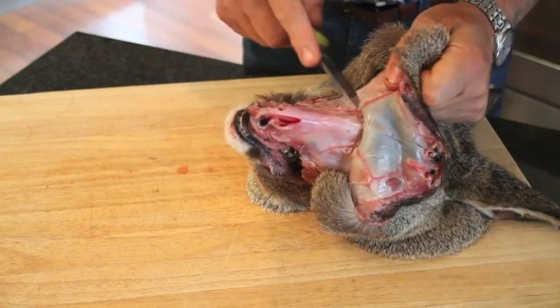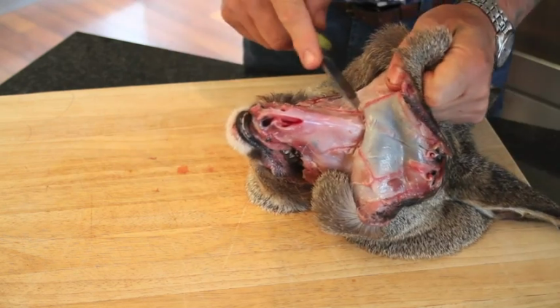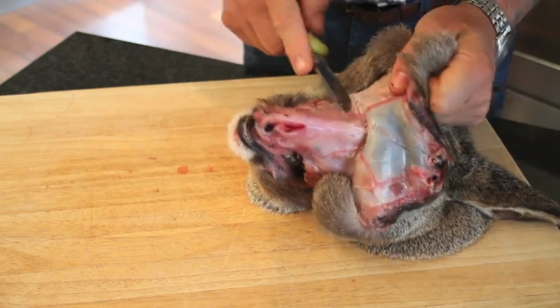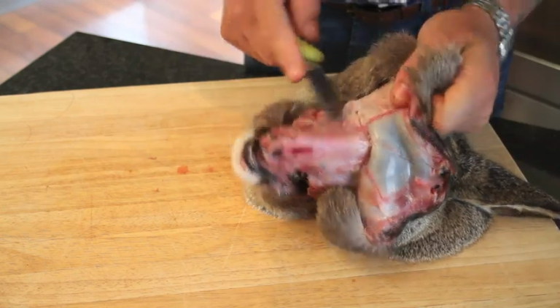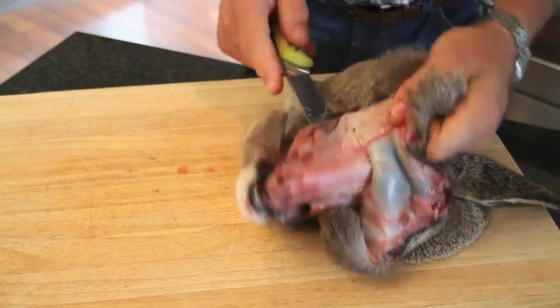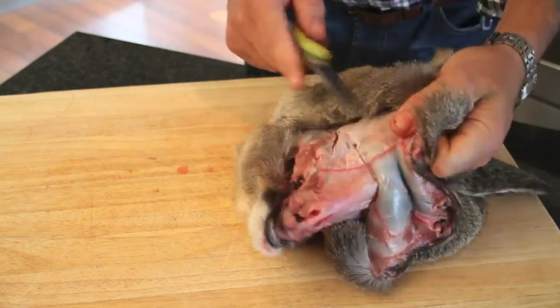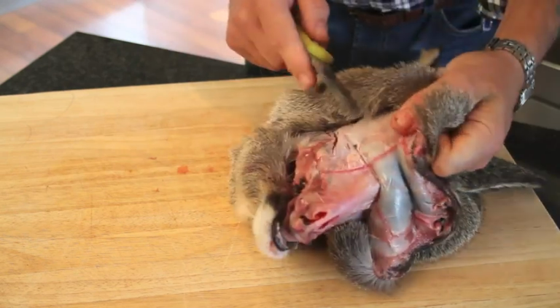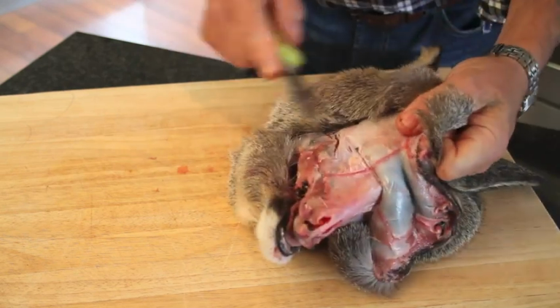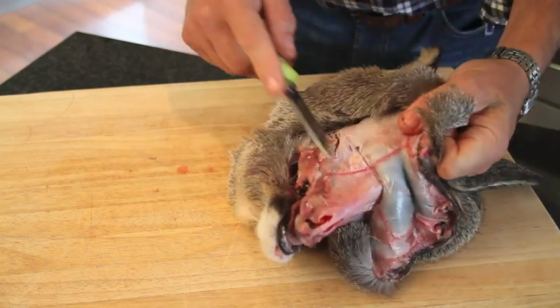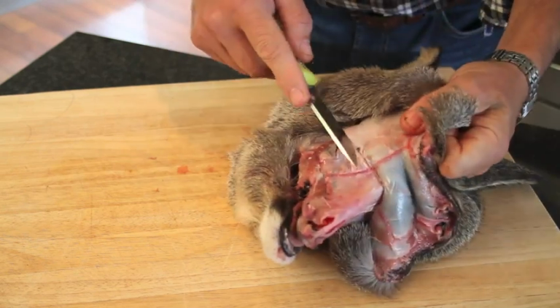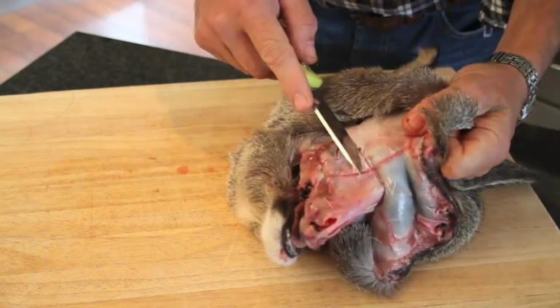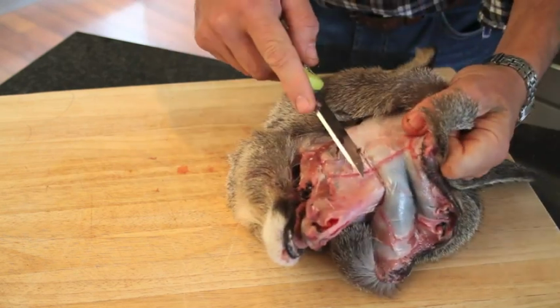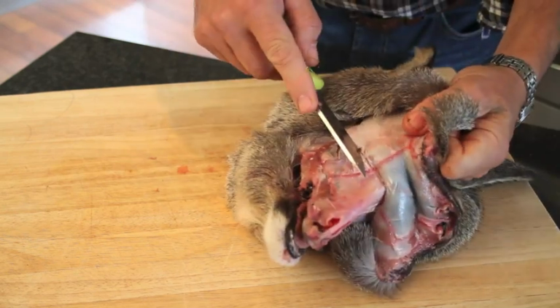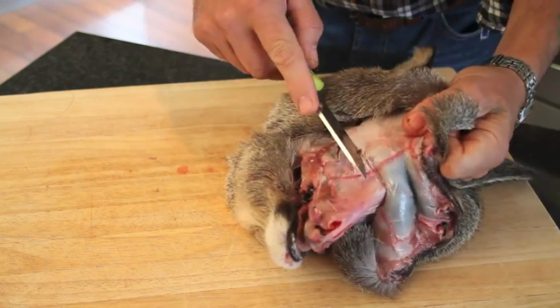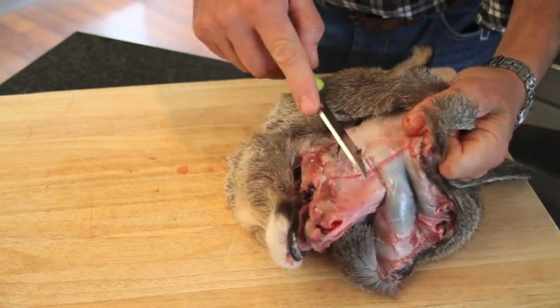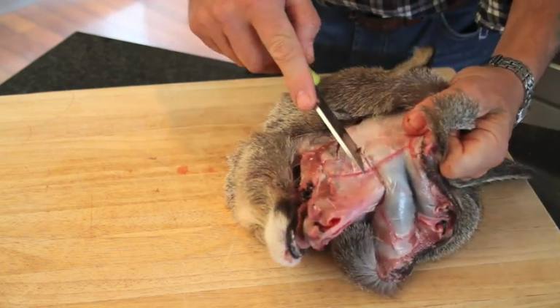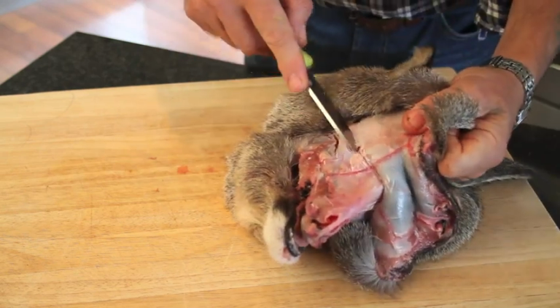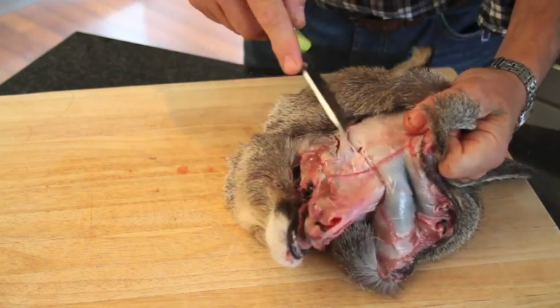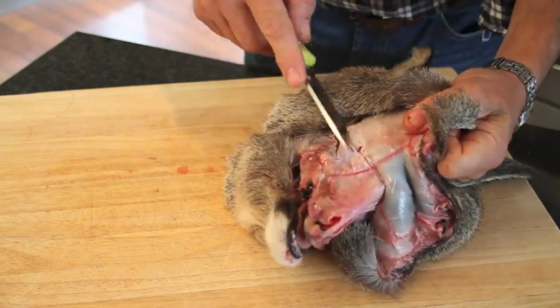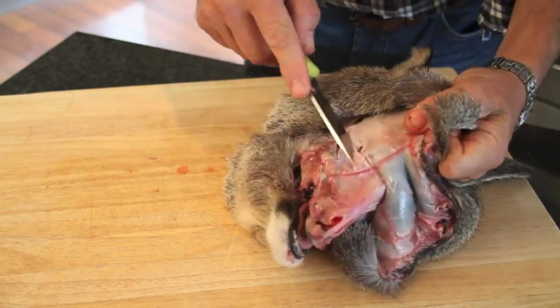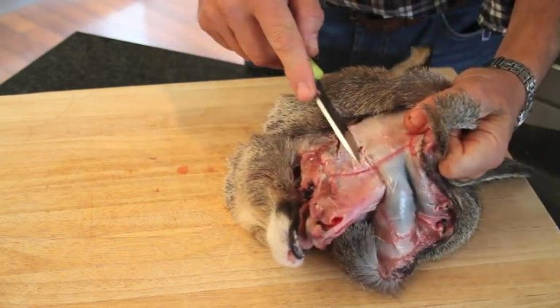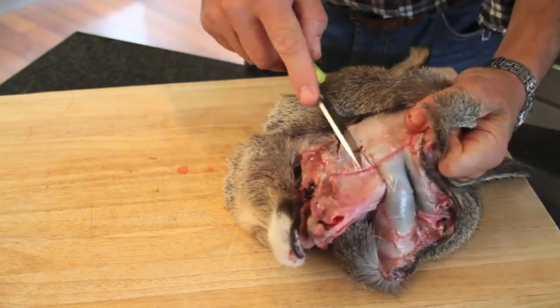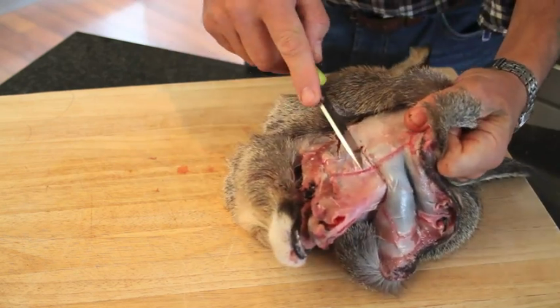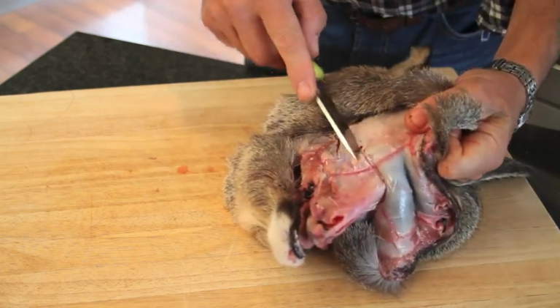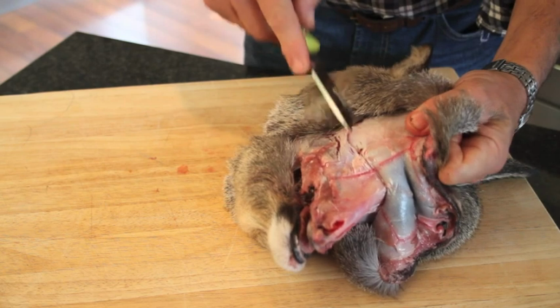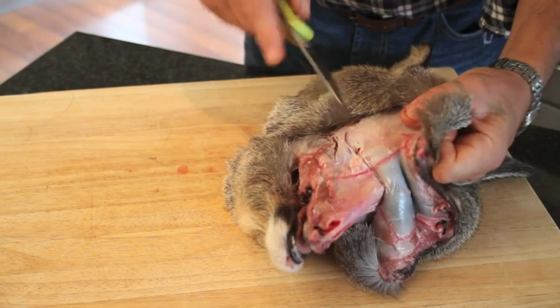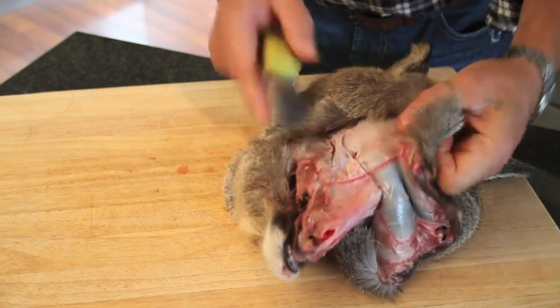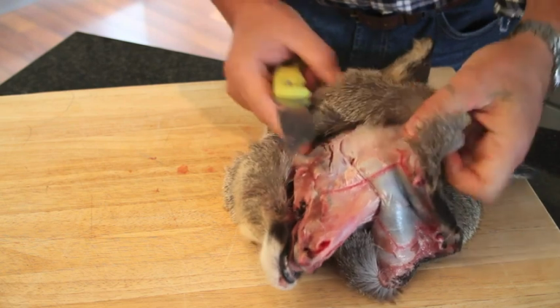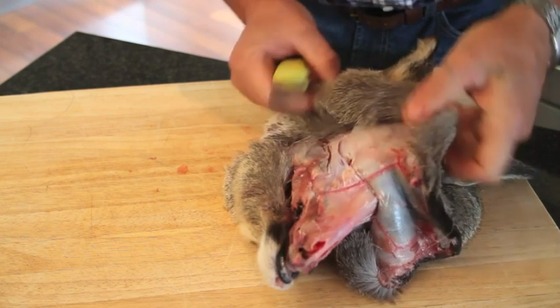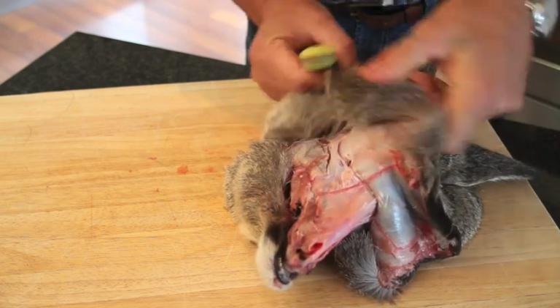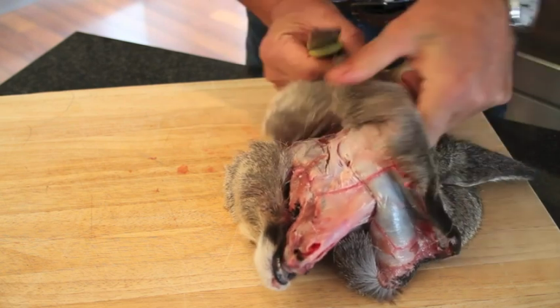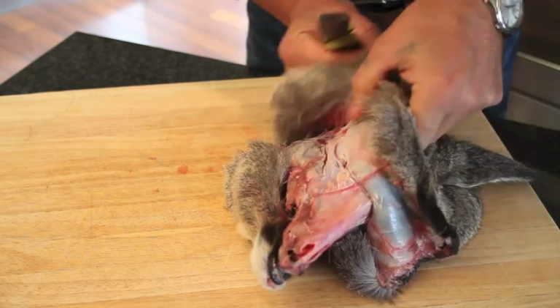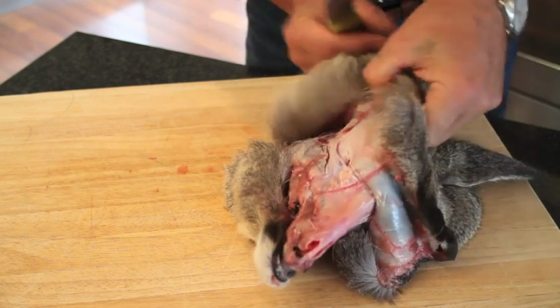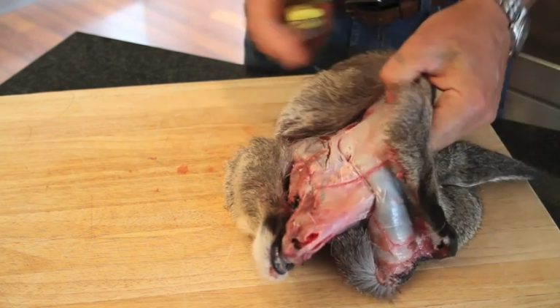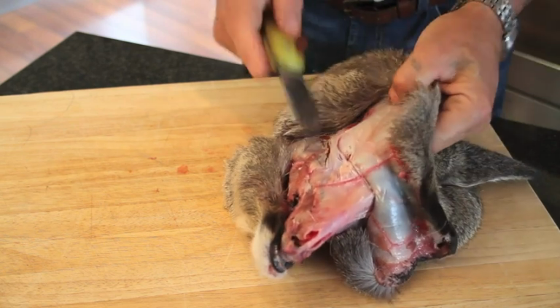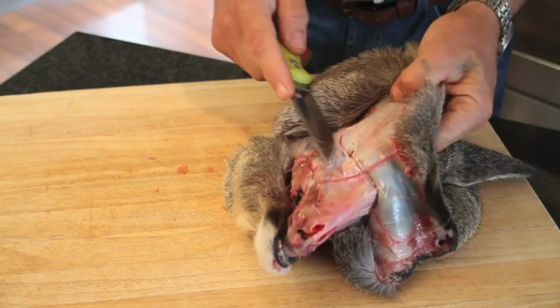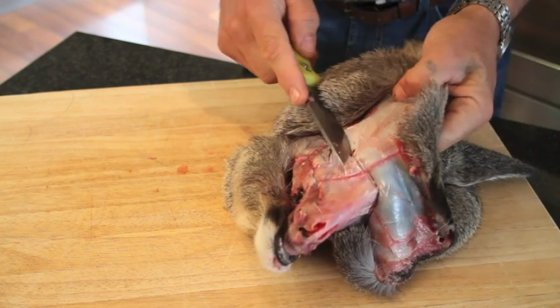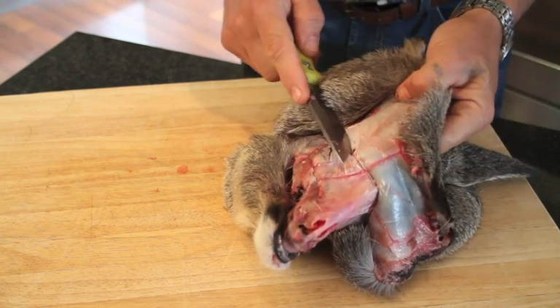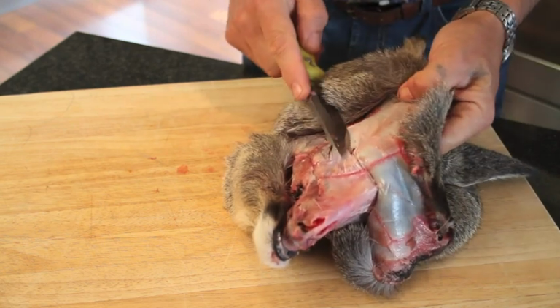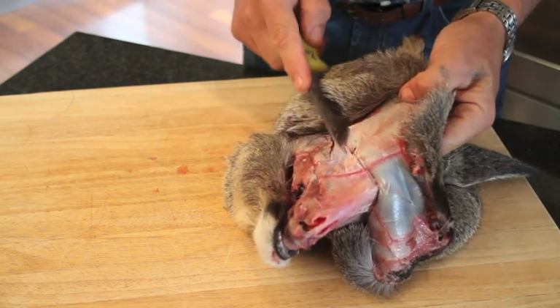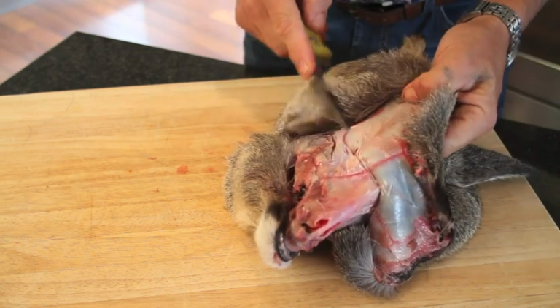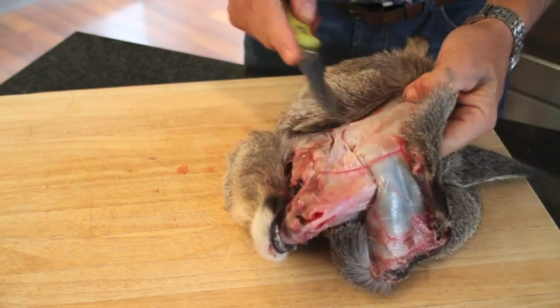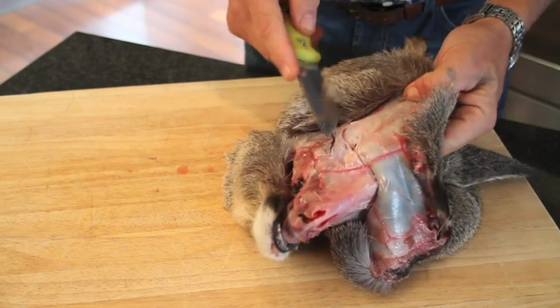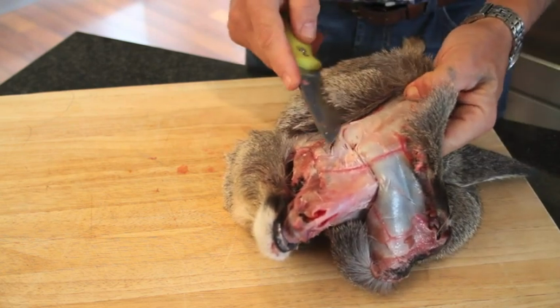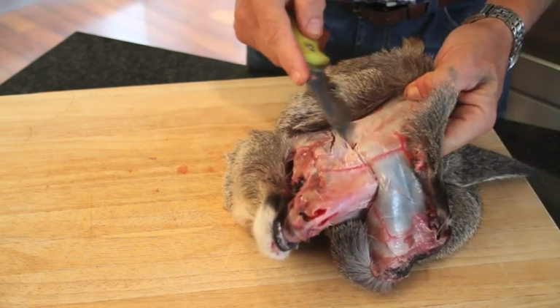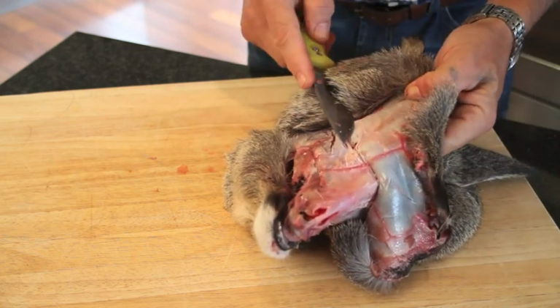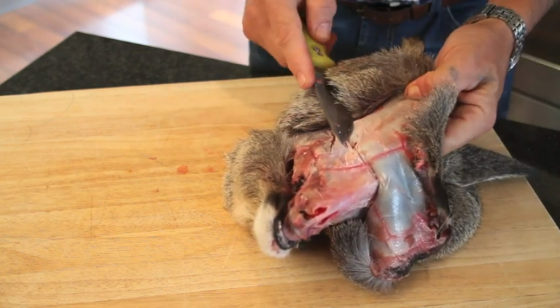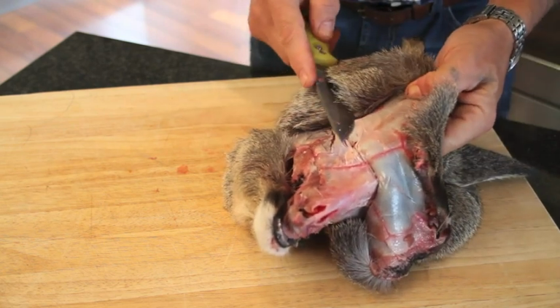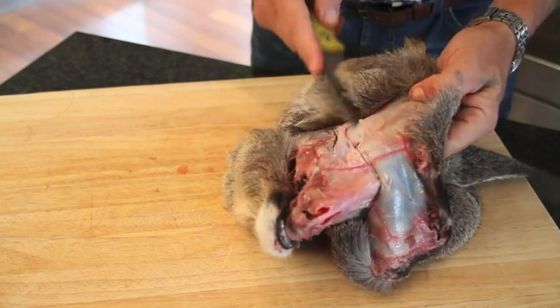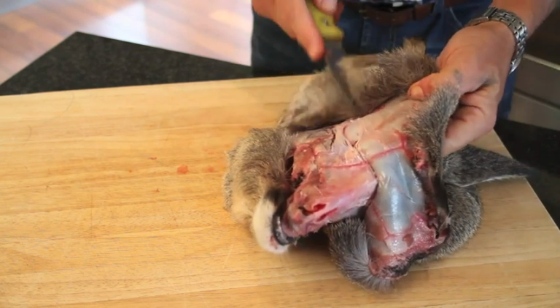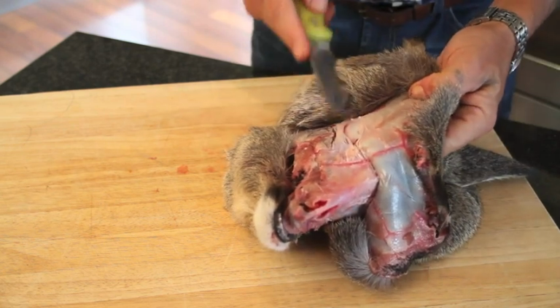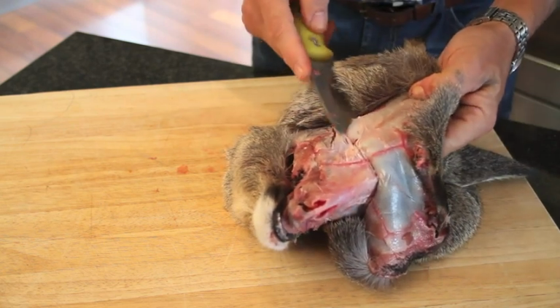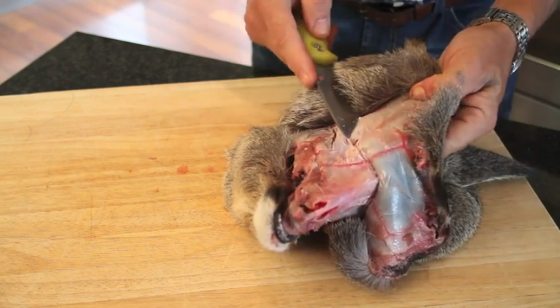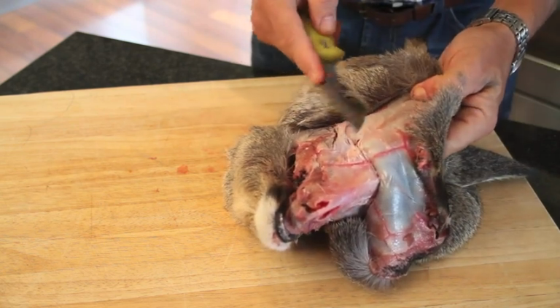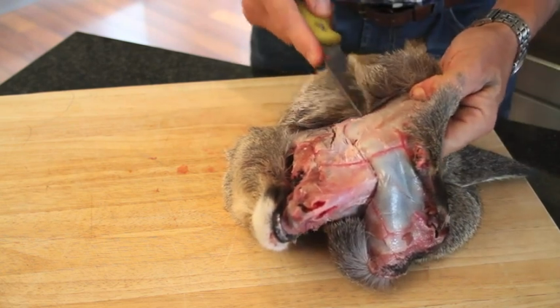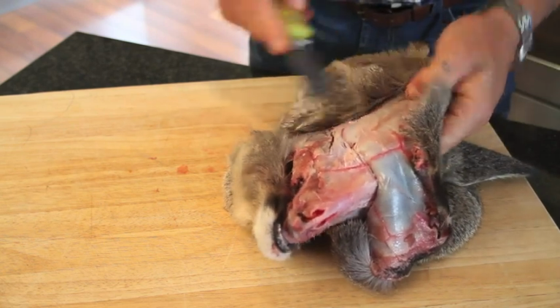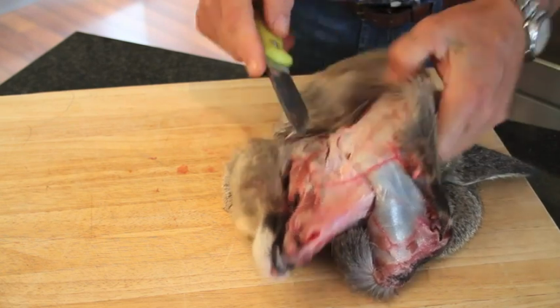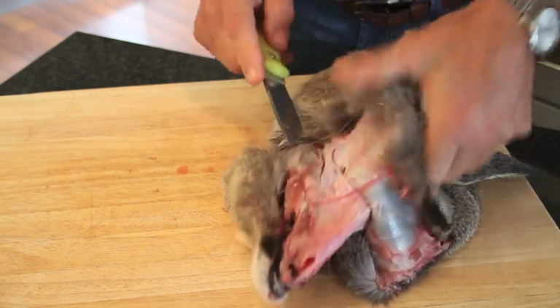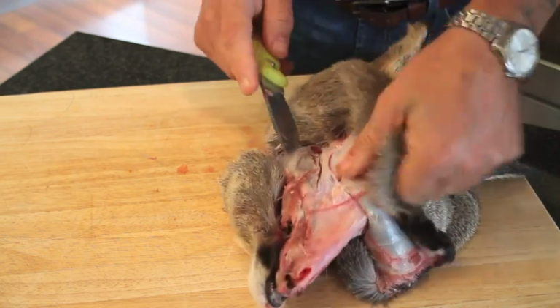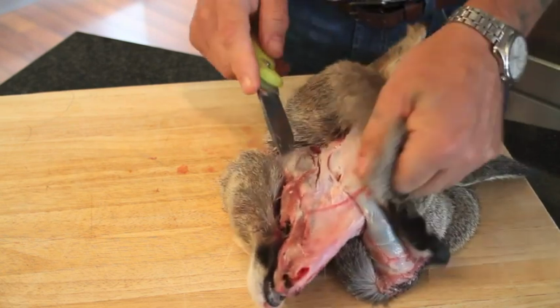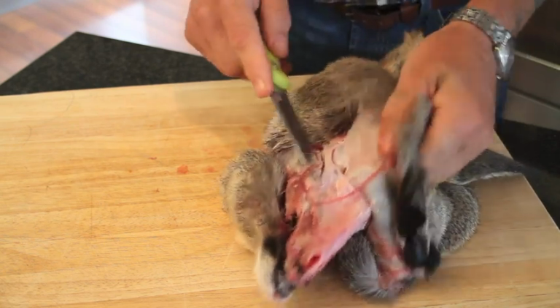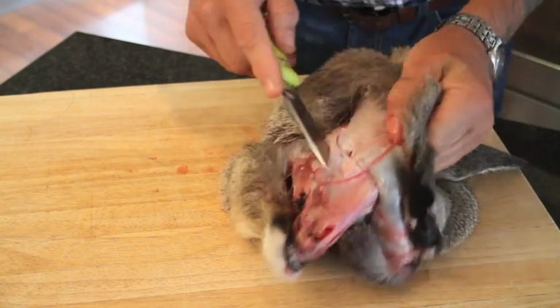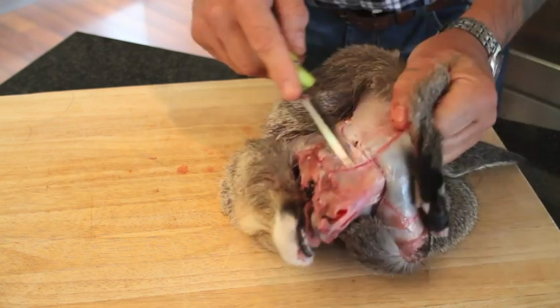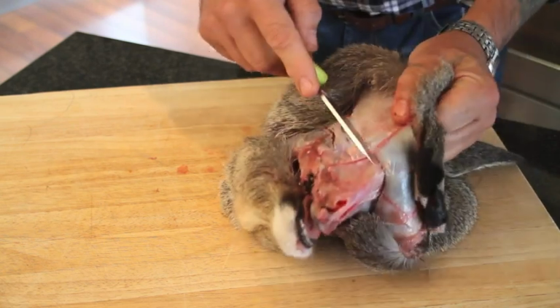And then when you come to the eye socket, follow the eye socket round.